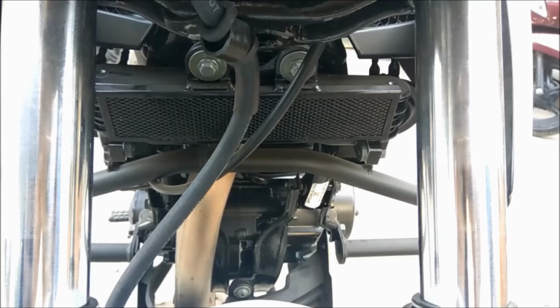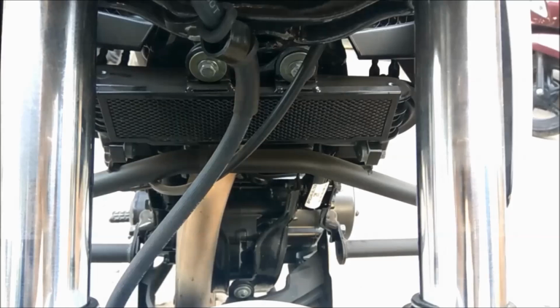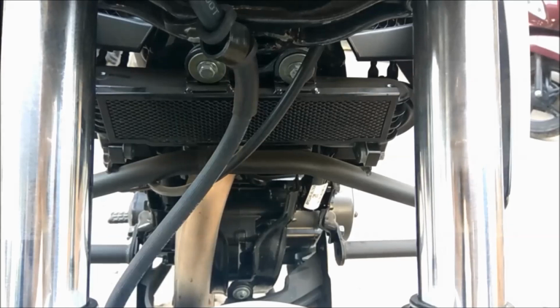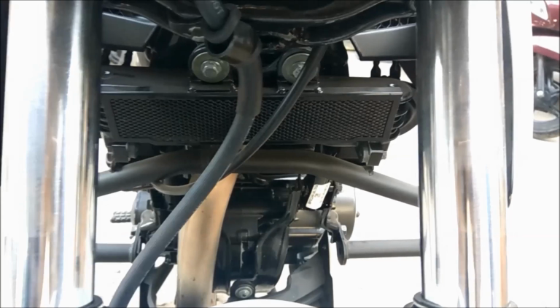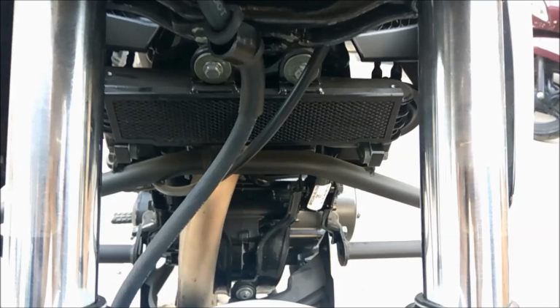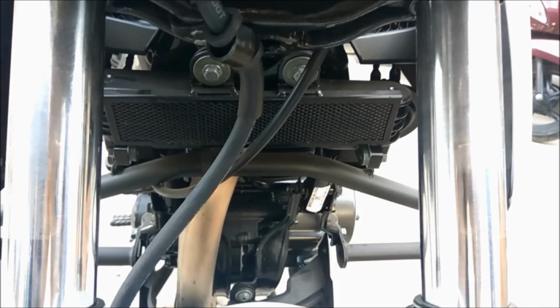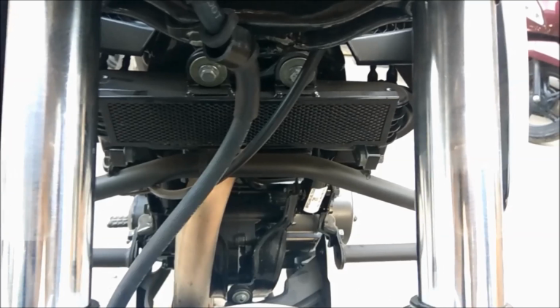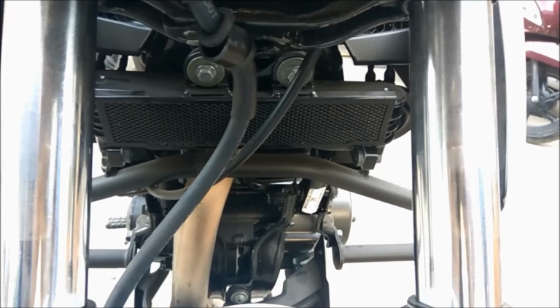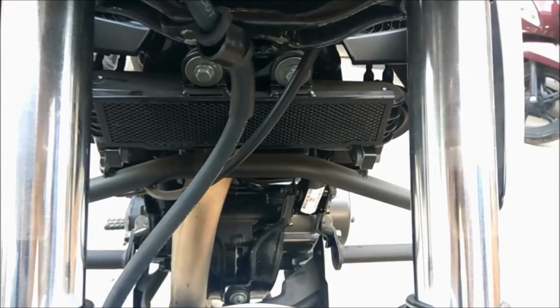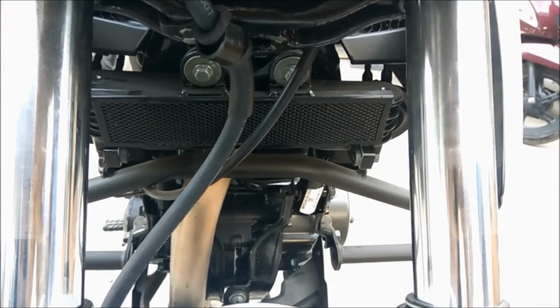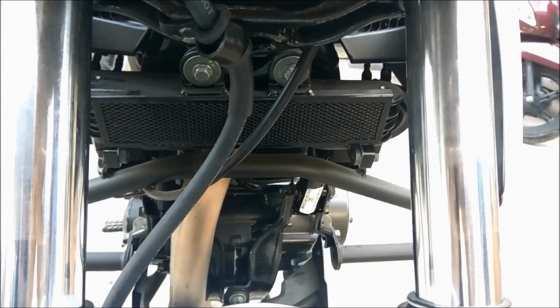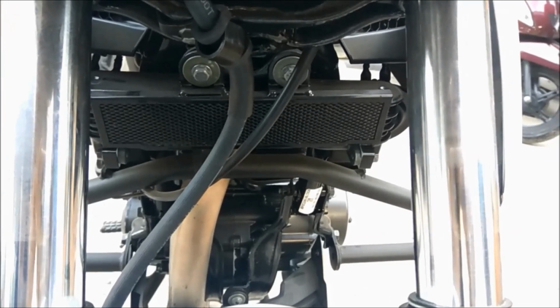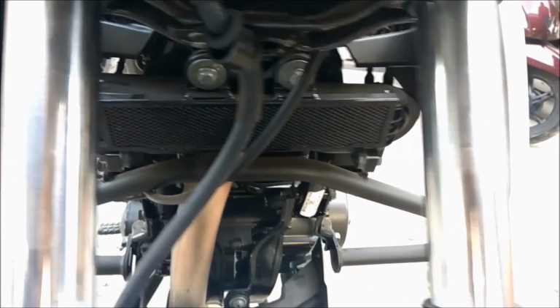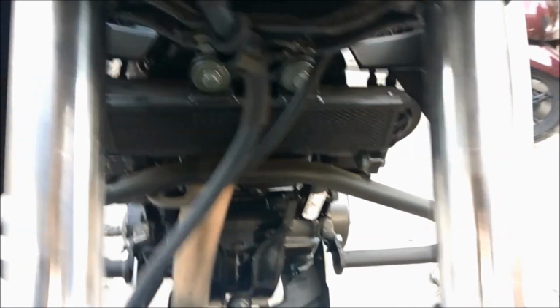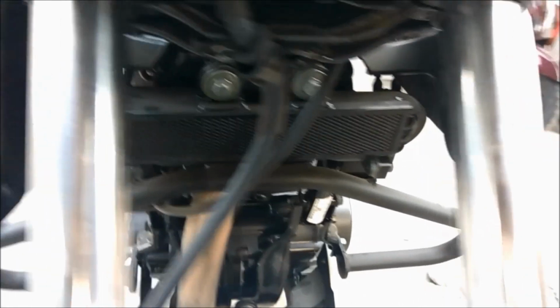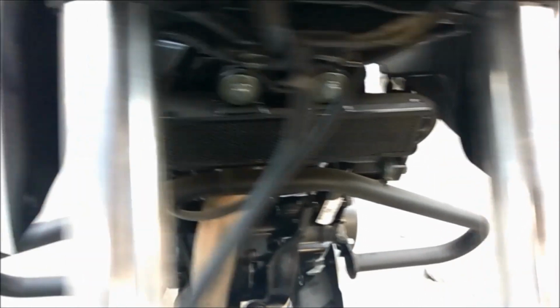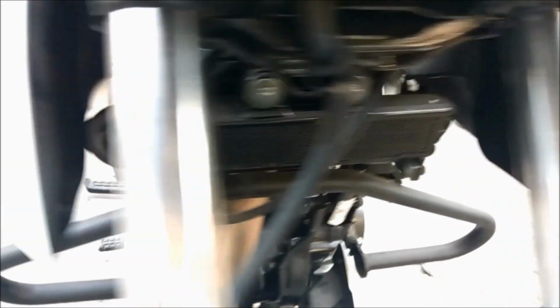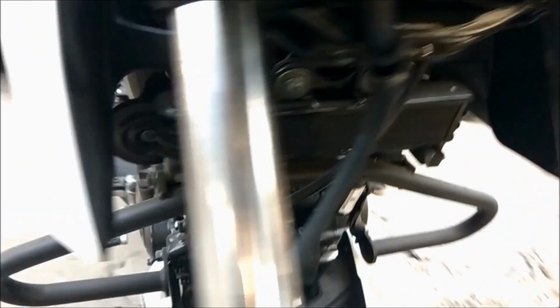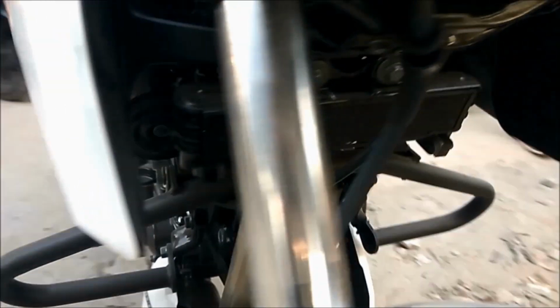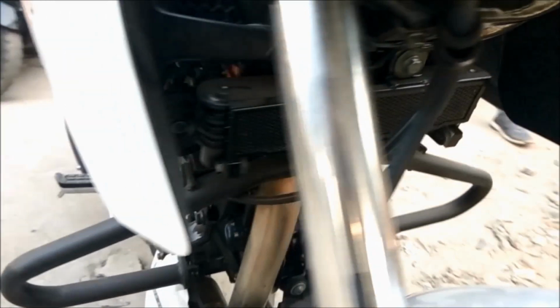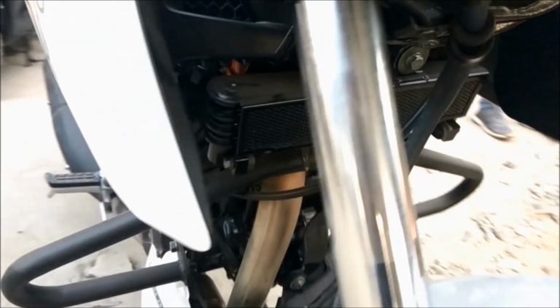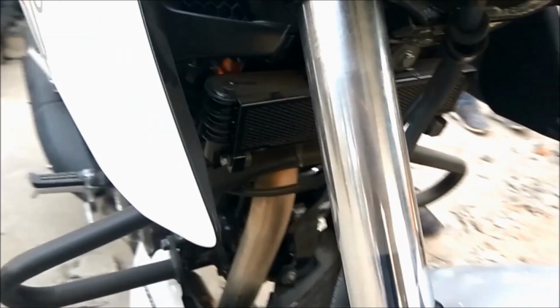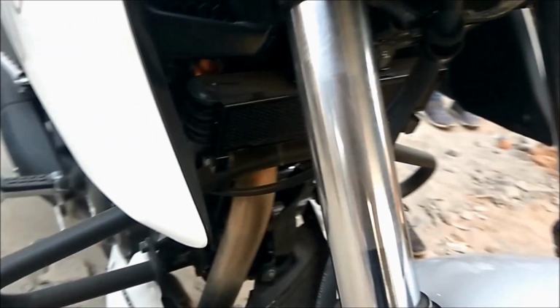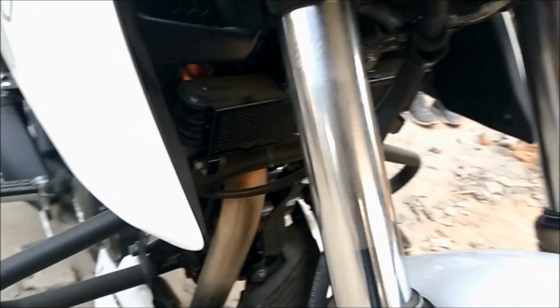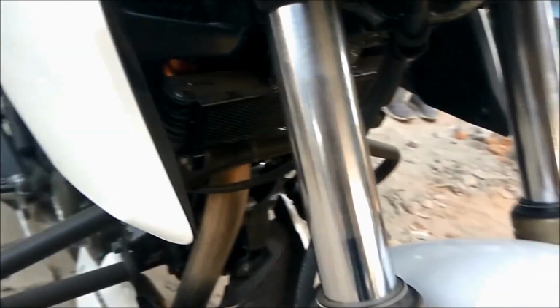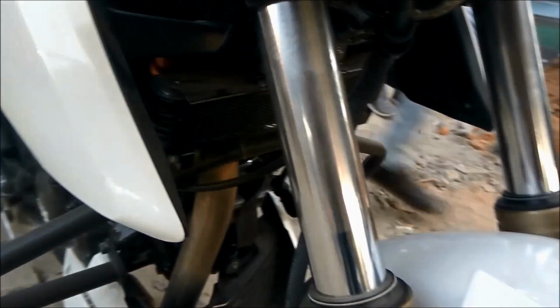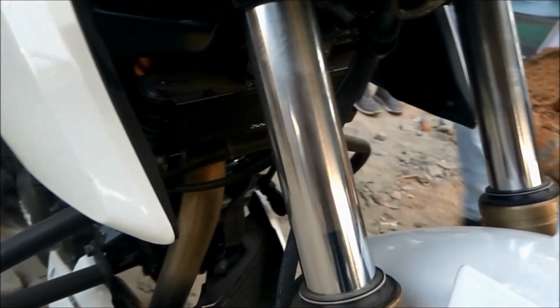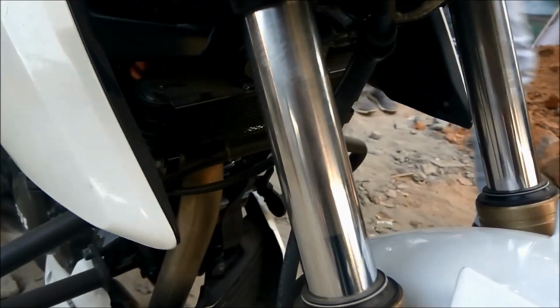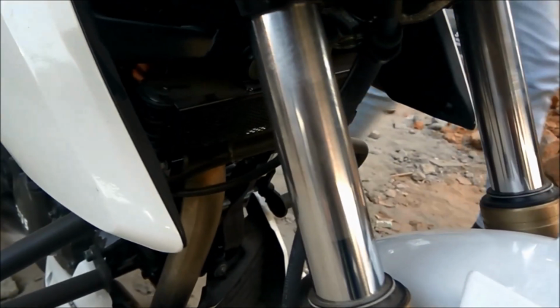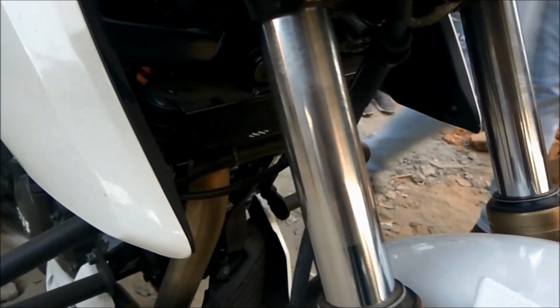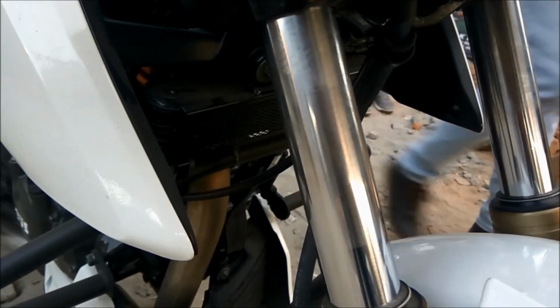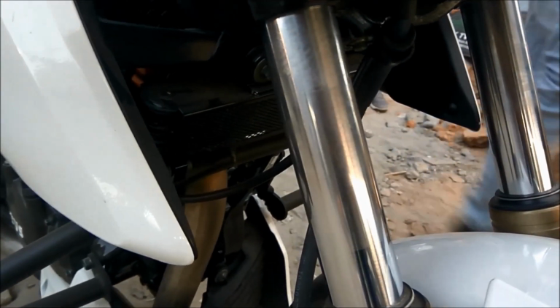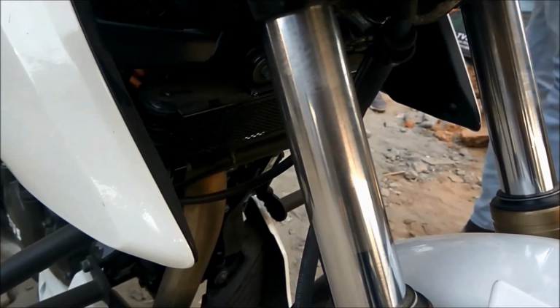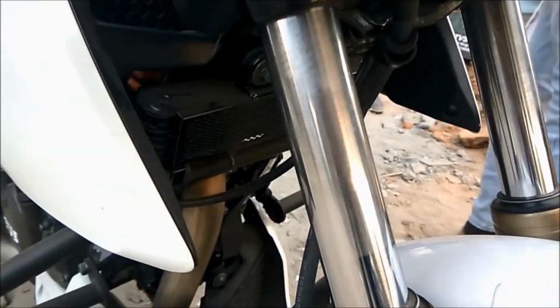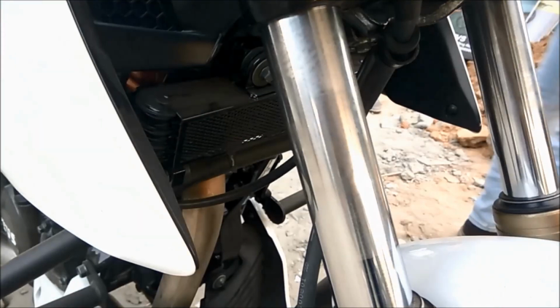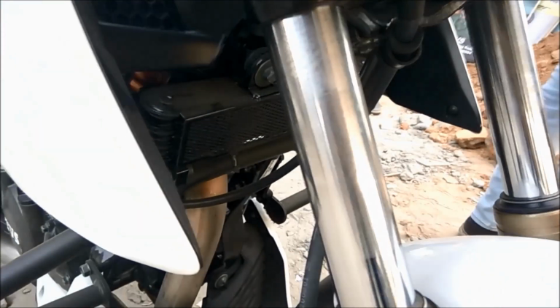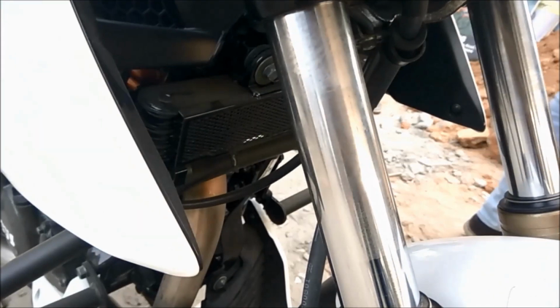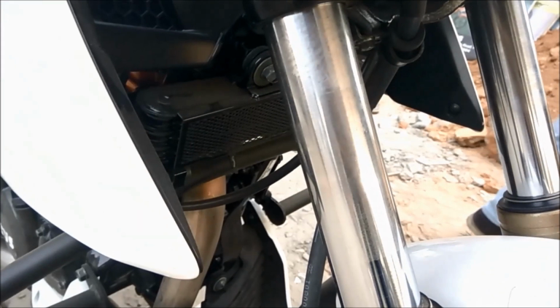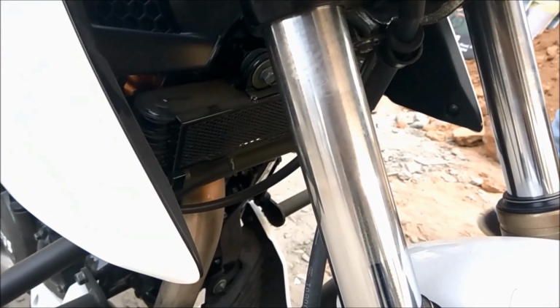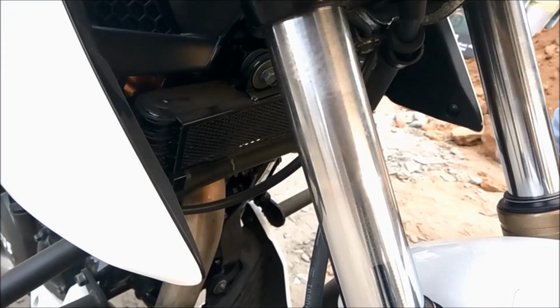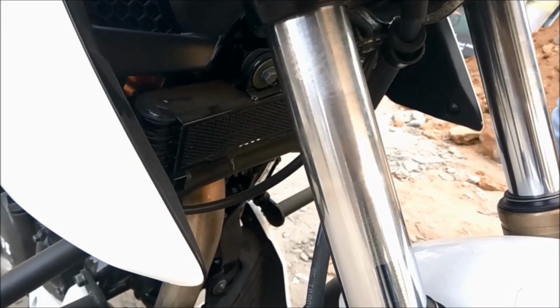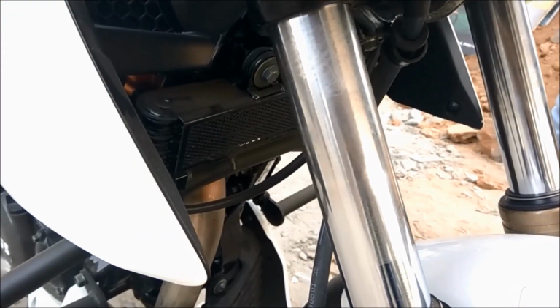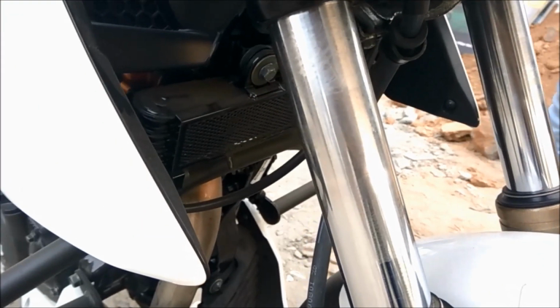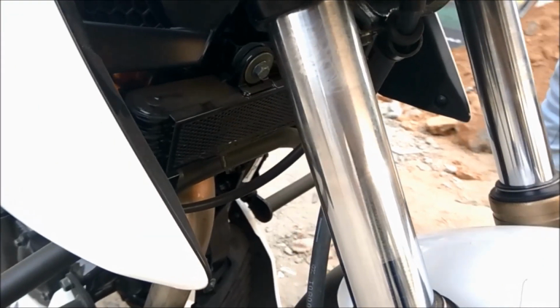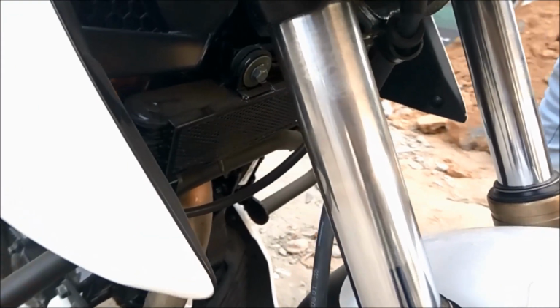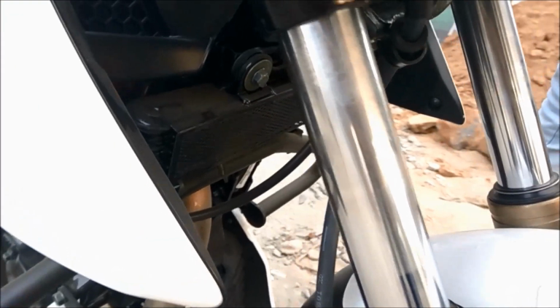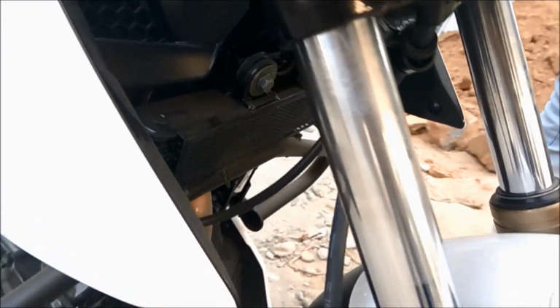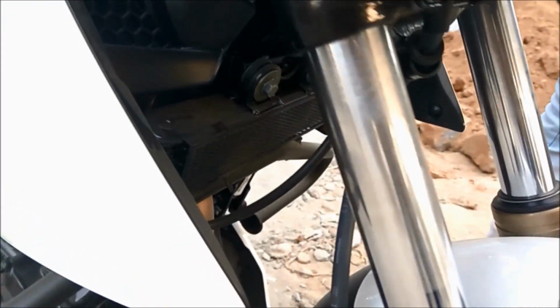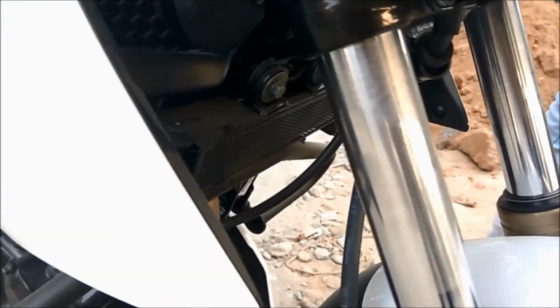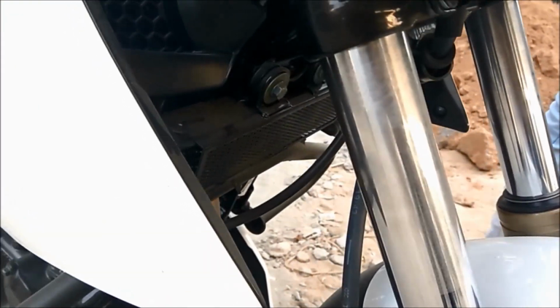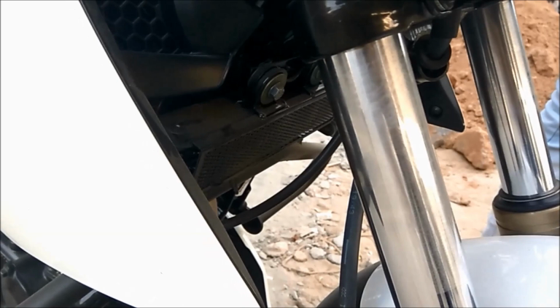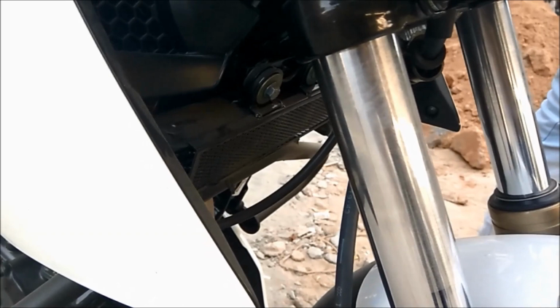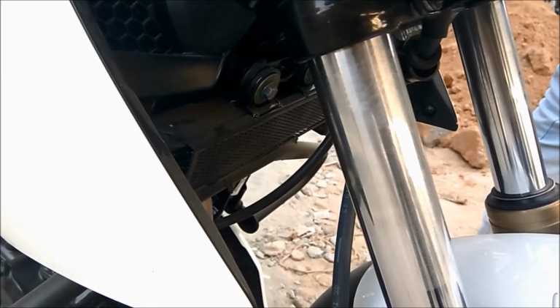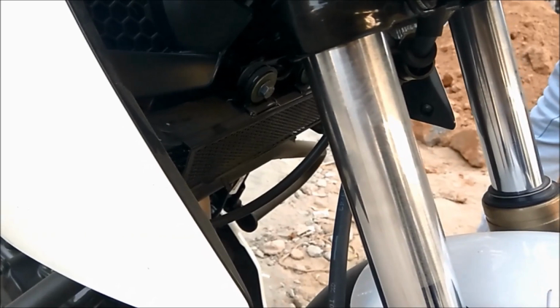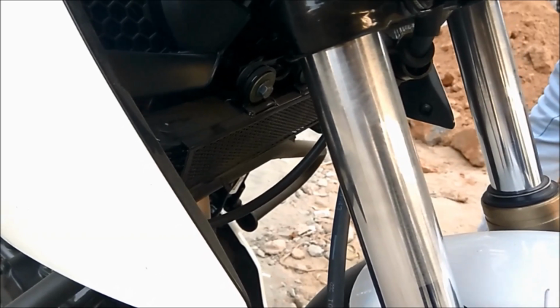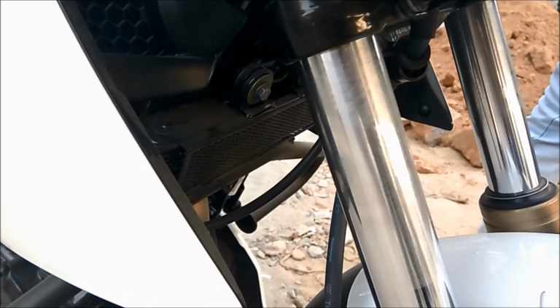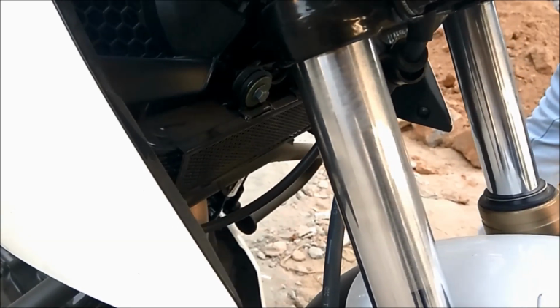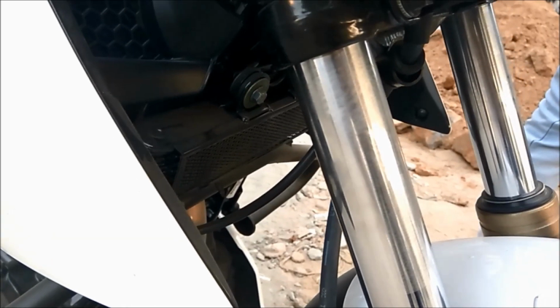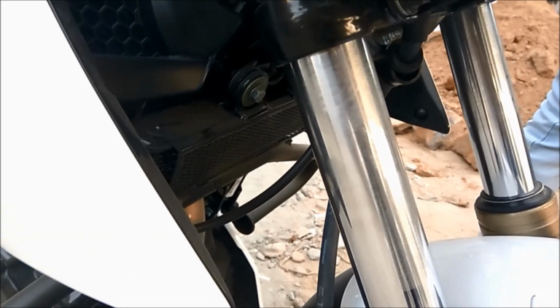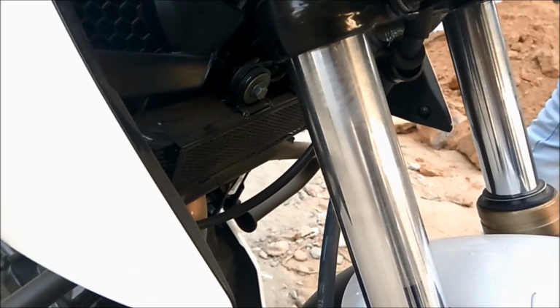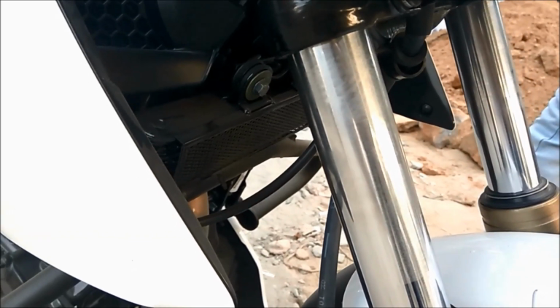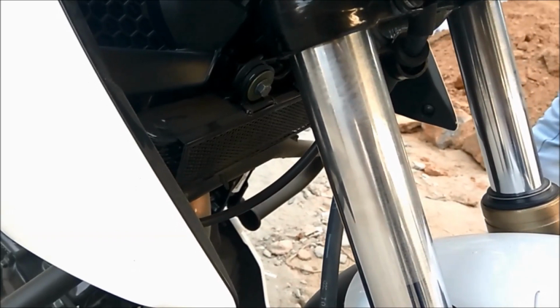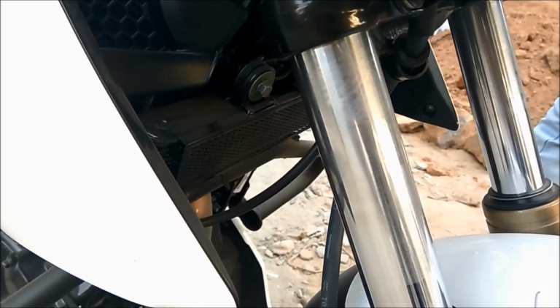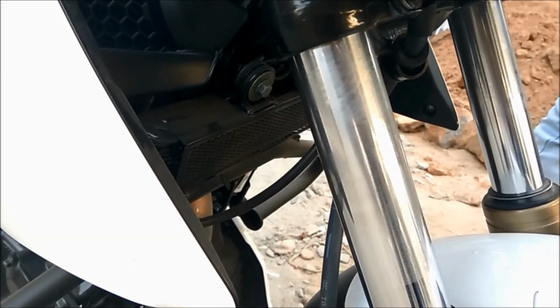The second reason is that the Apache has an oil cooling system, whereas Pulsars and KTM are having a liquid cooled system, which is much more better than oil cooling.